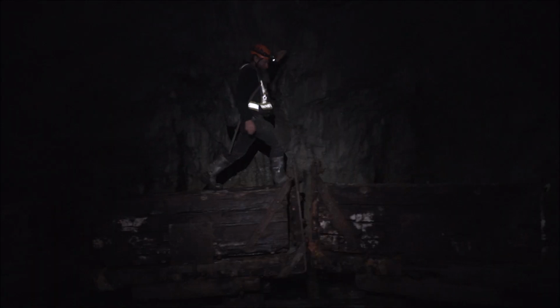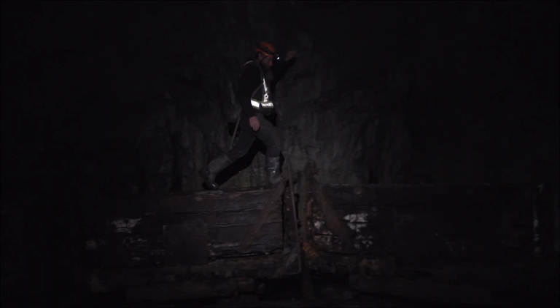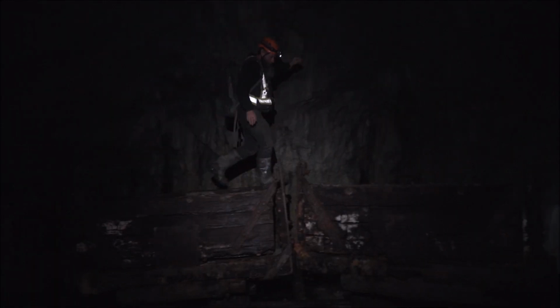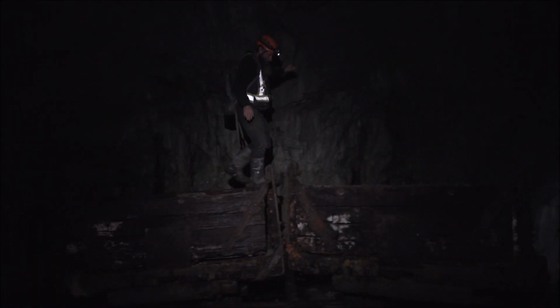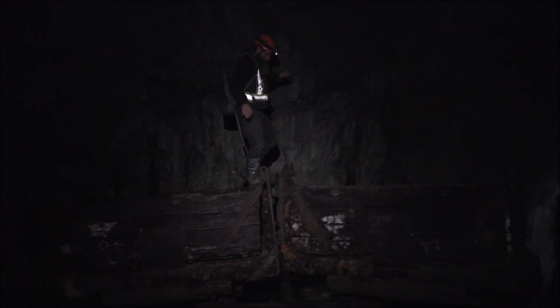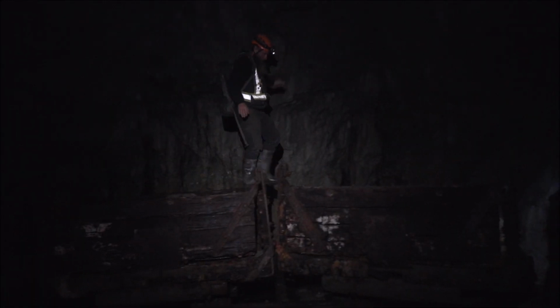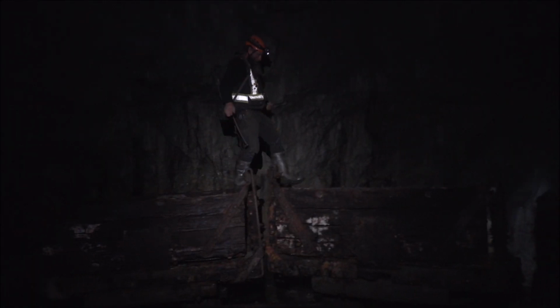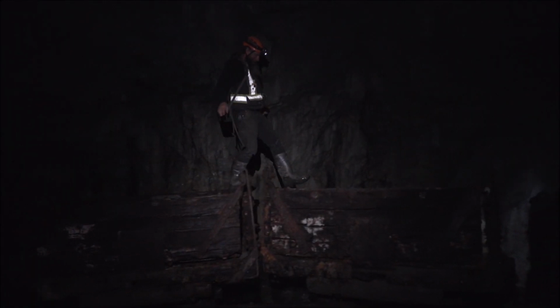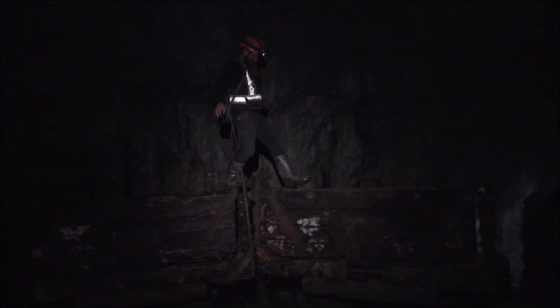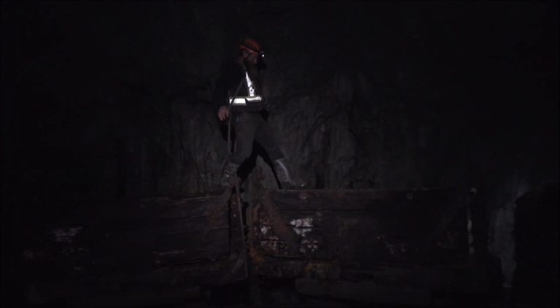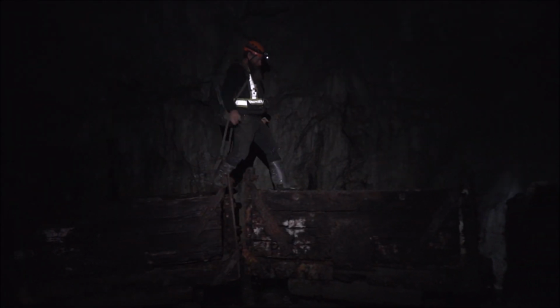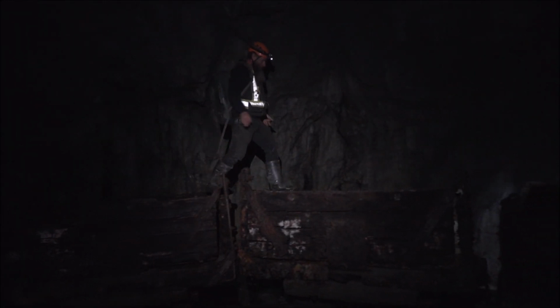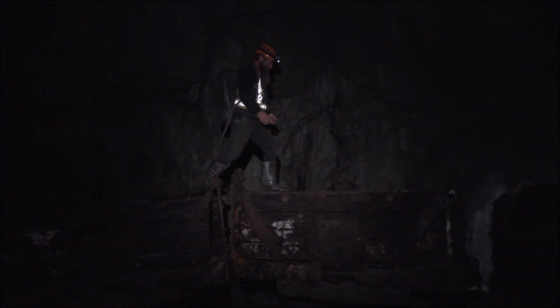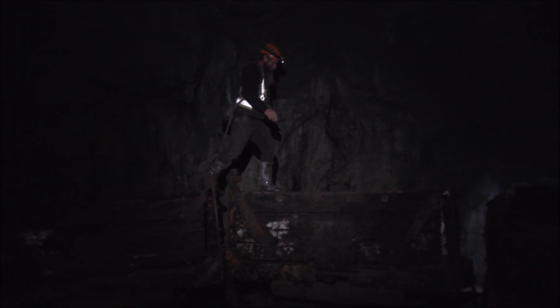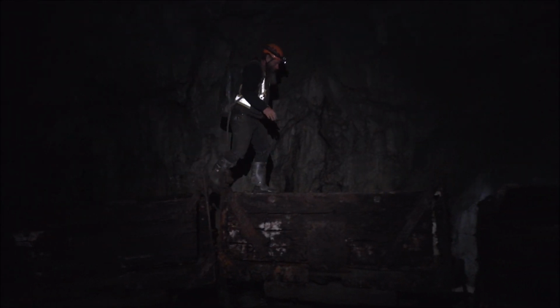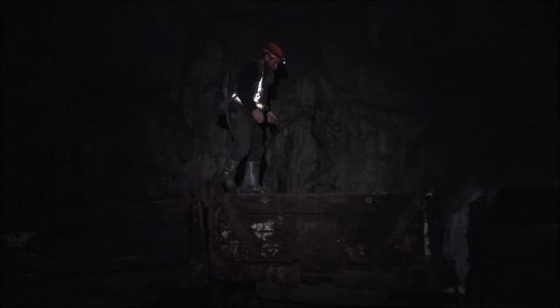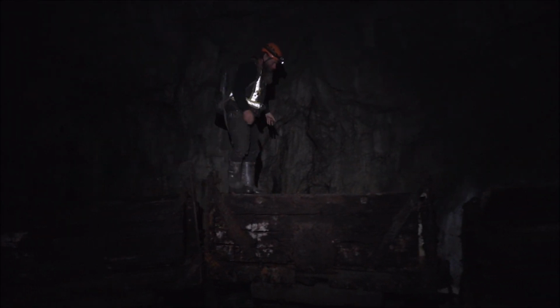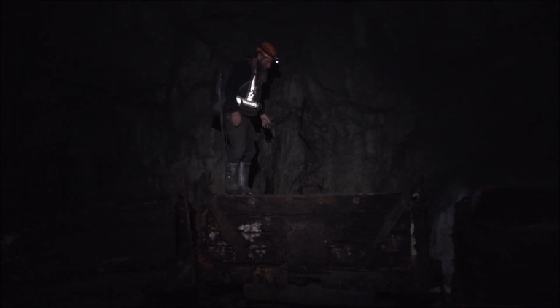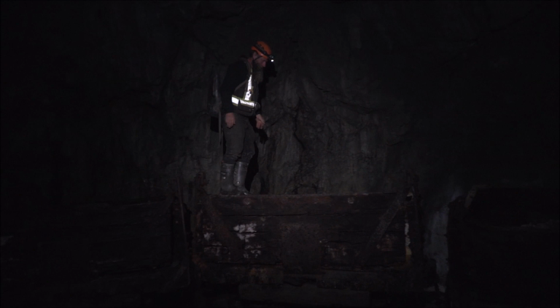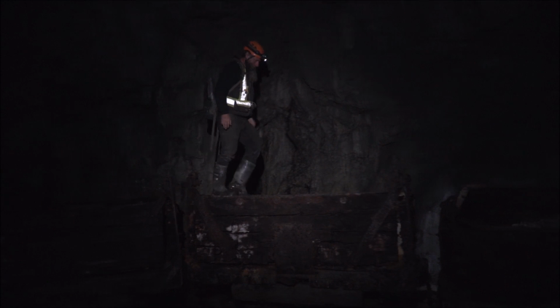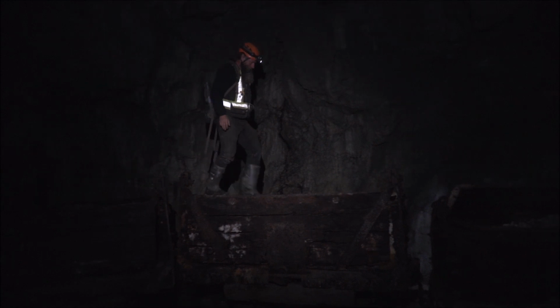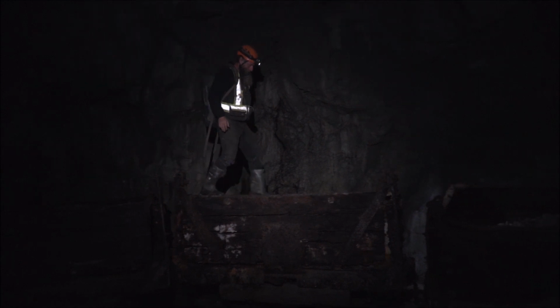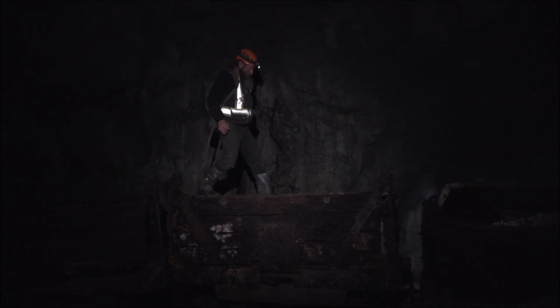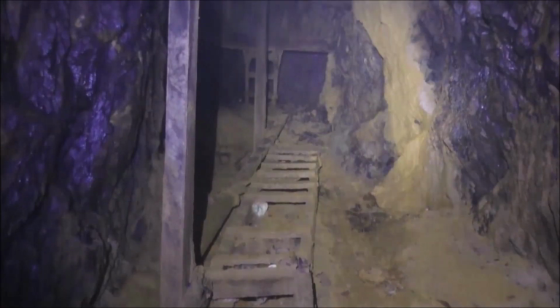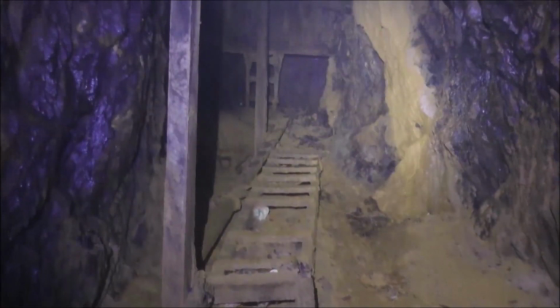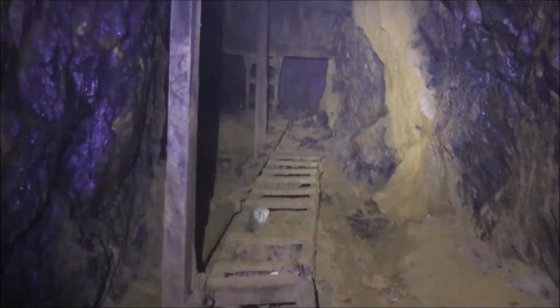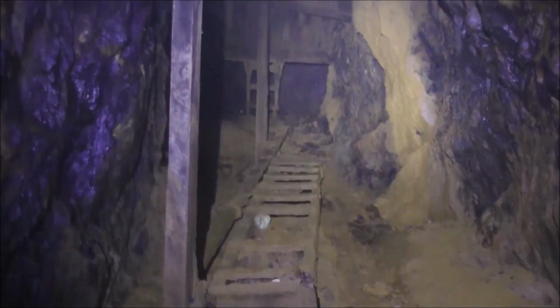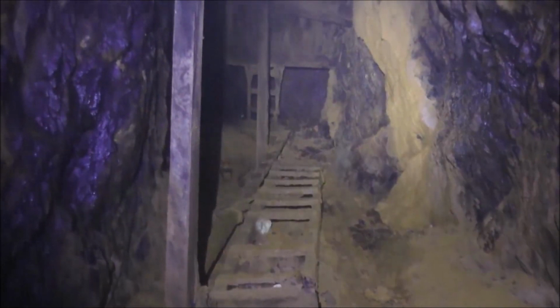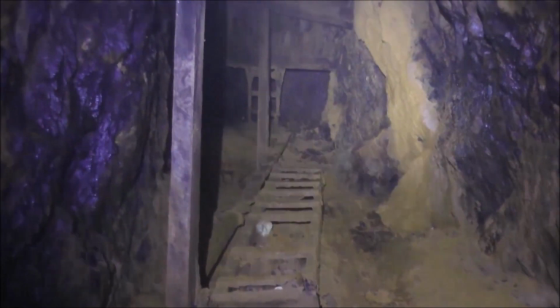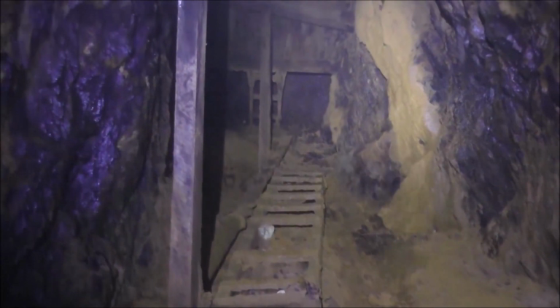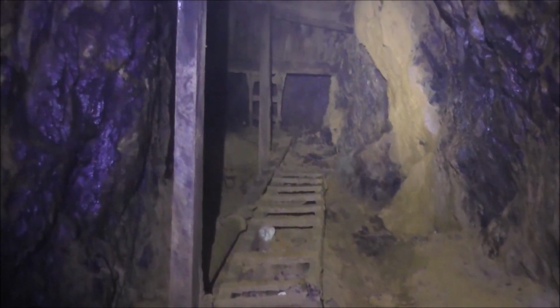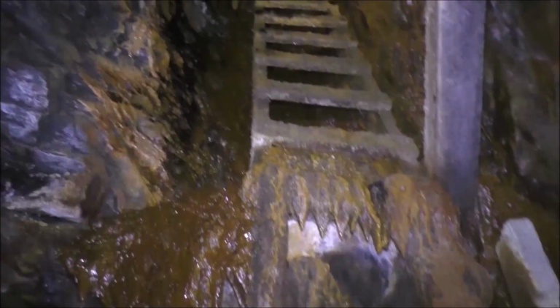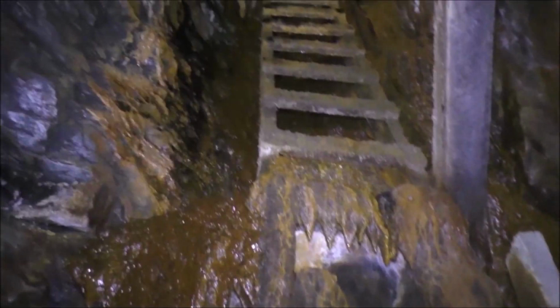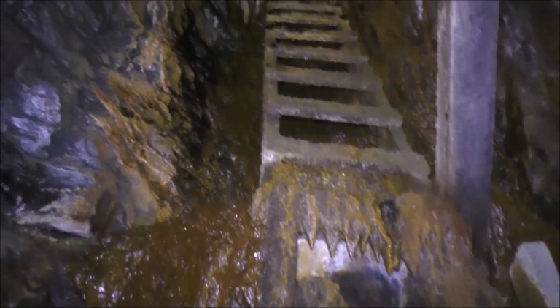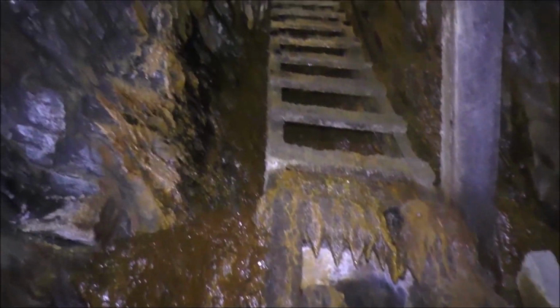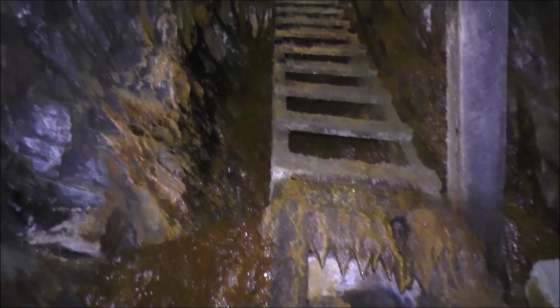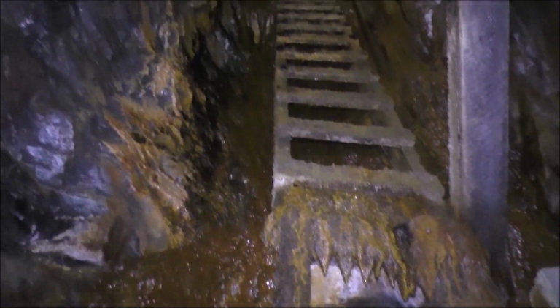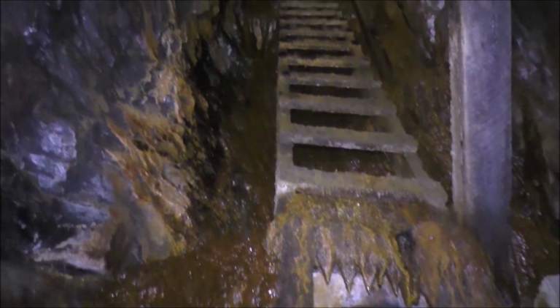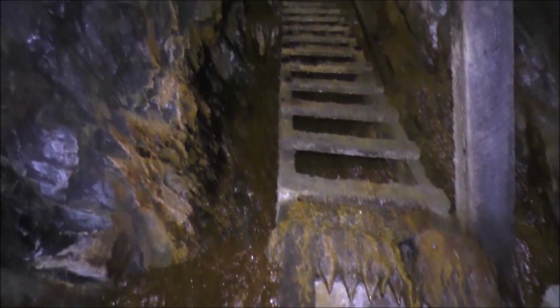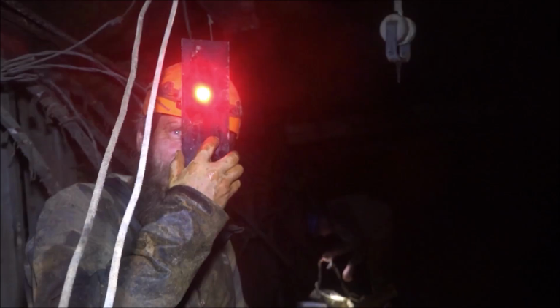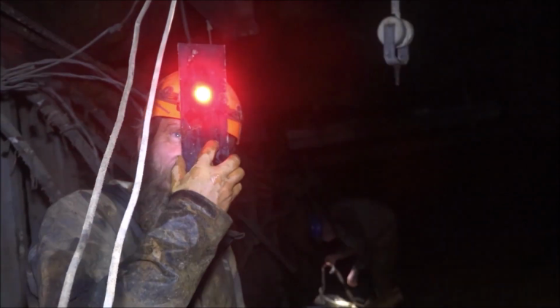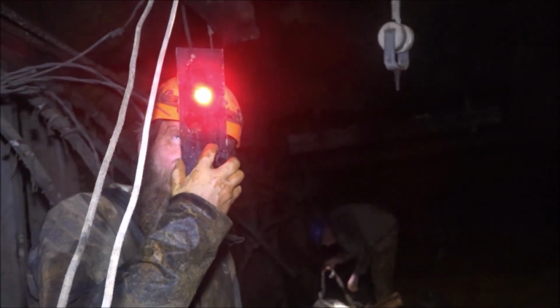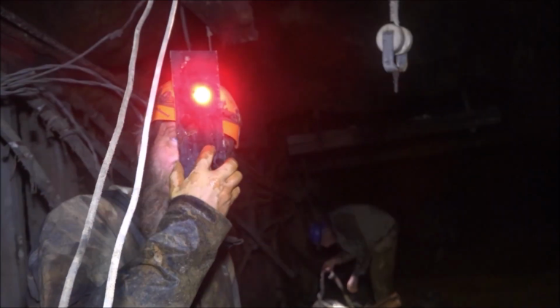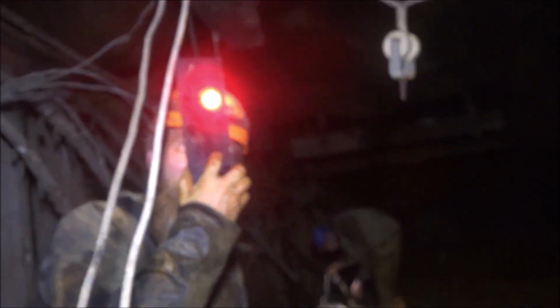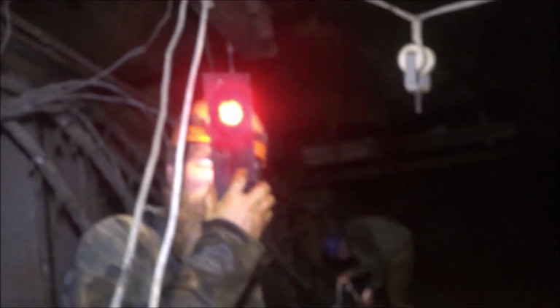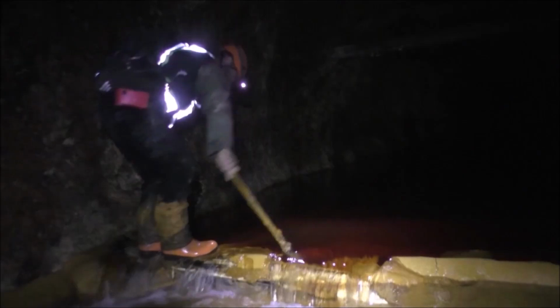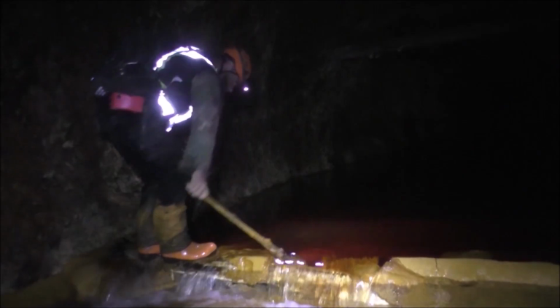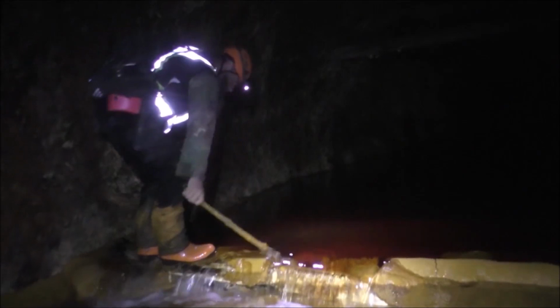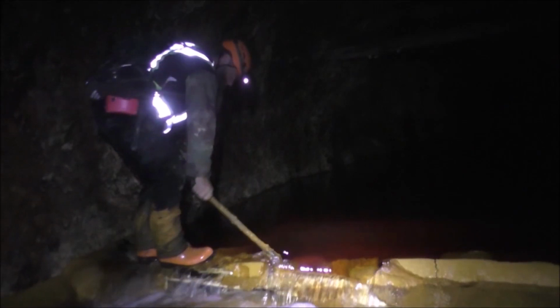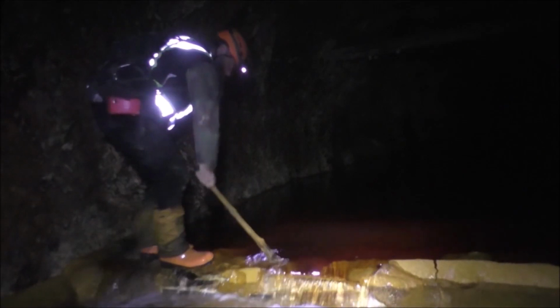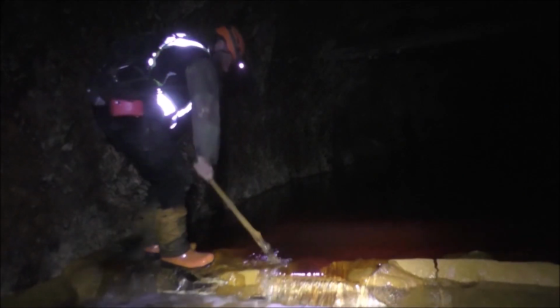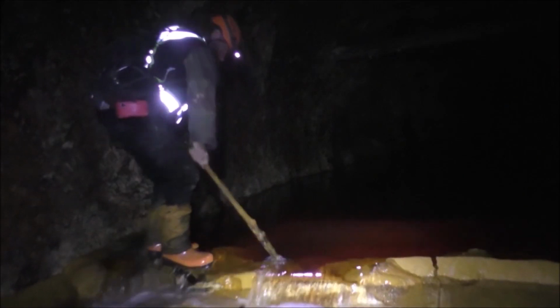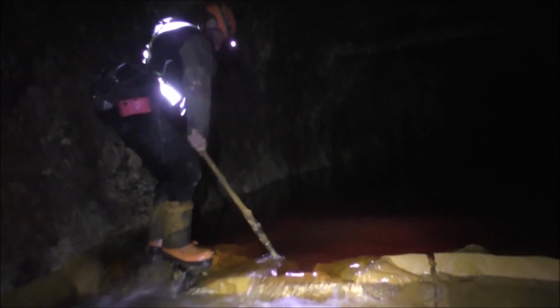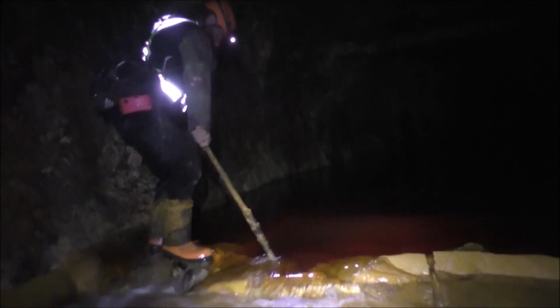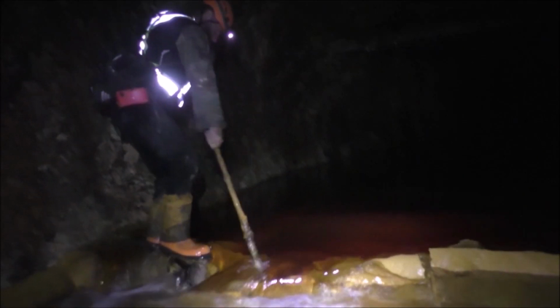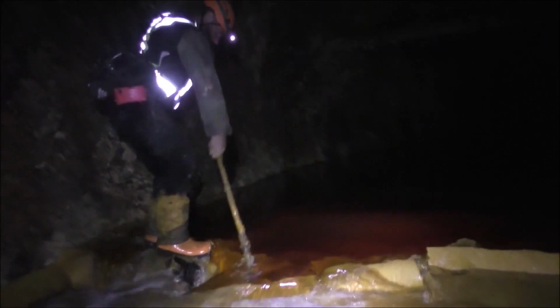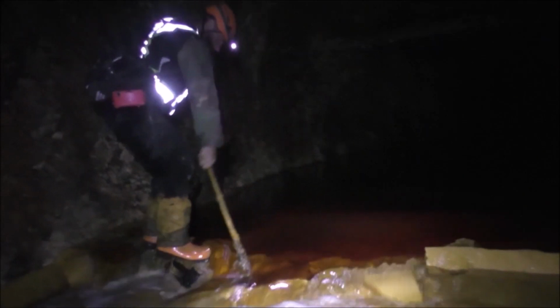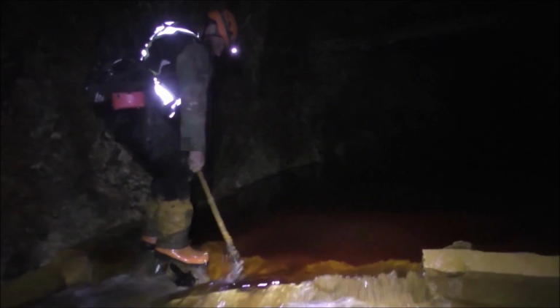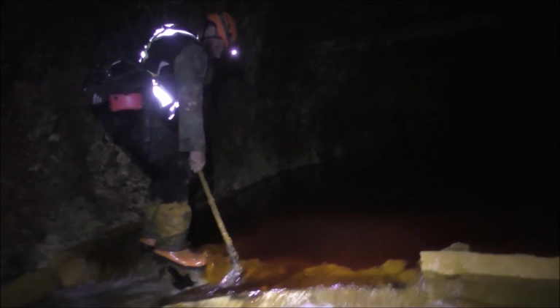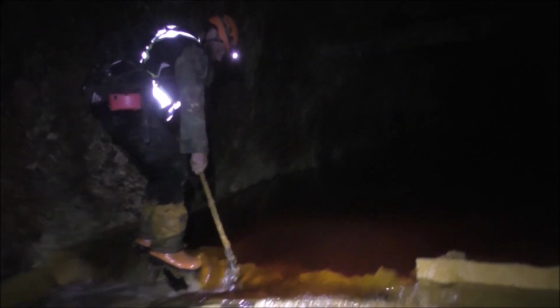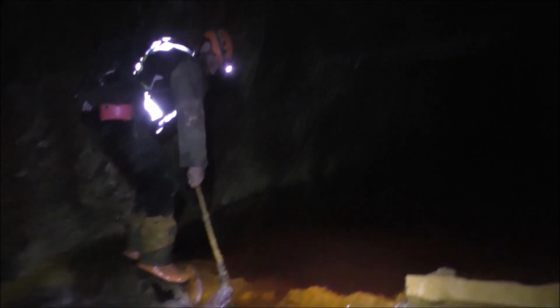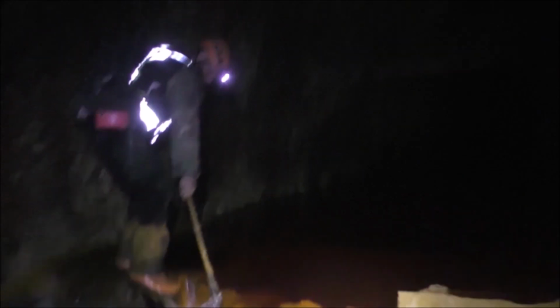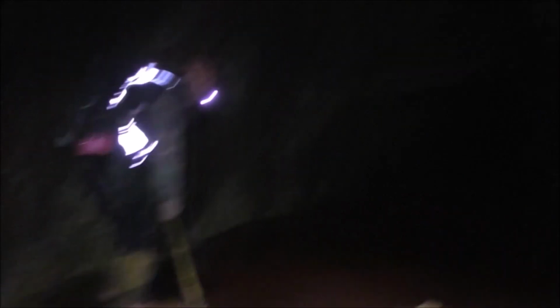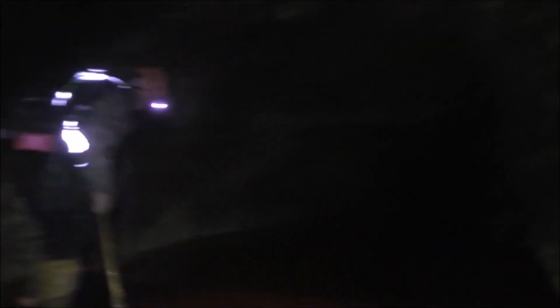If you don't like dark places that are wet and you have a bunch of phobias and stuff, this is not going to be the place for you.